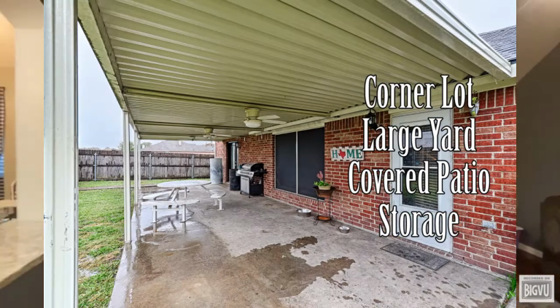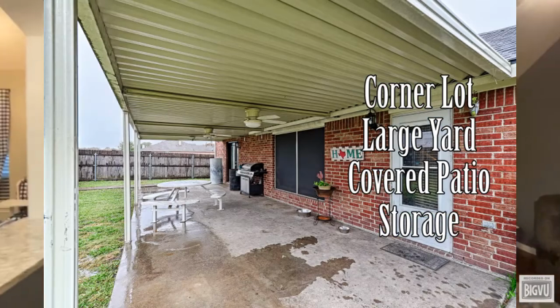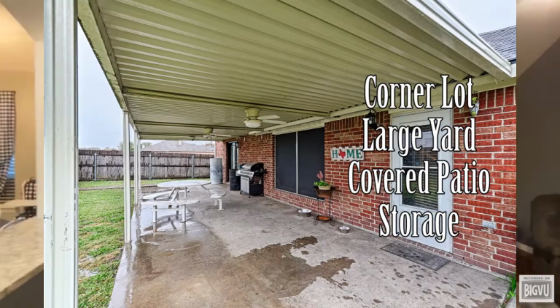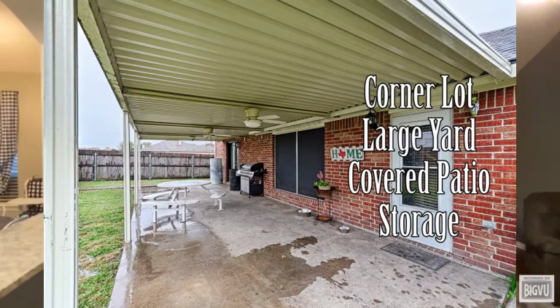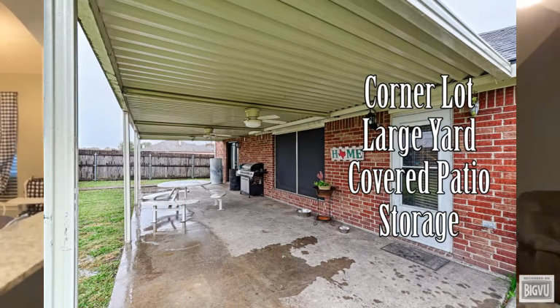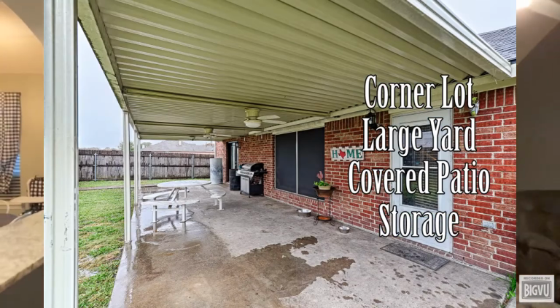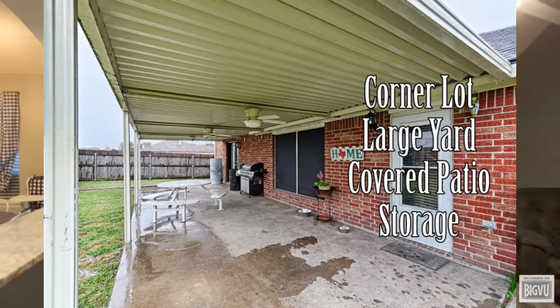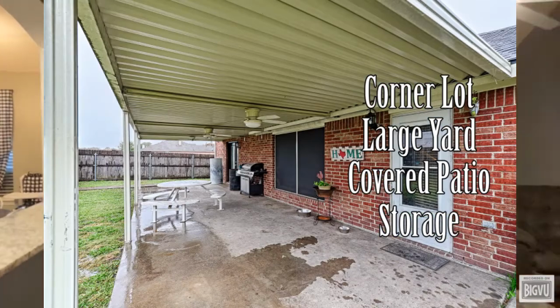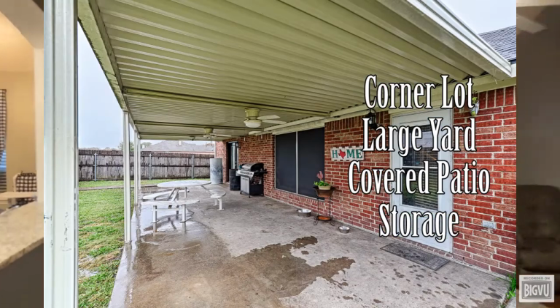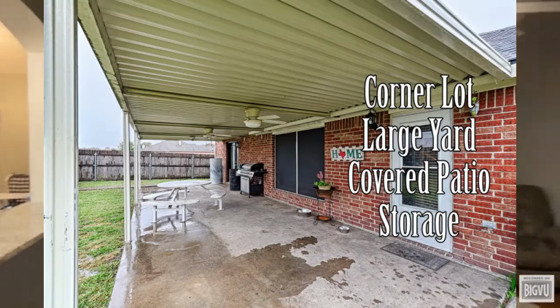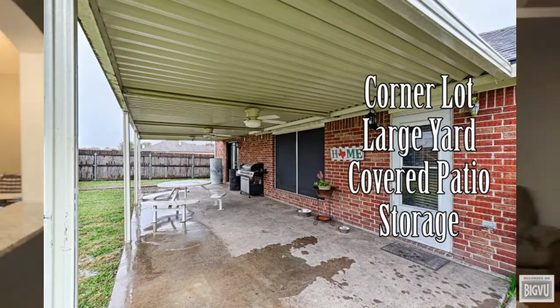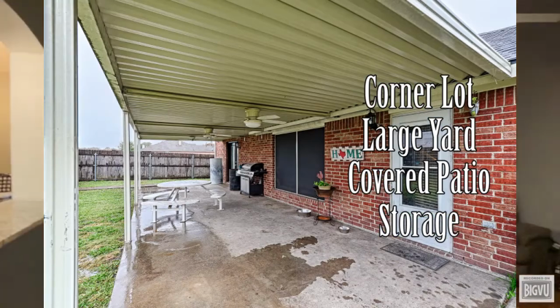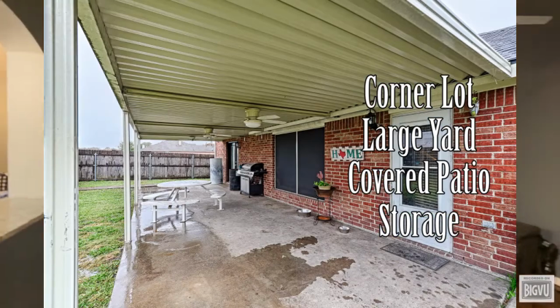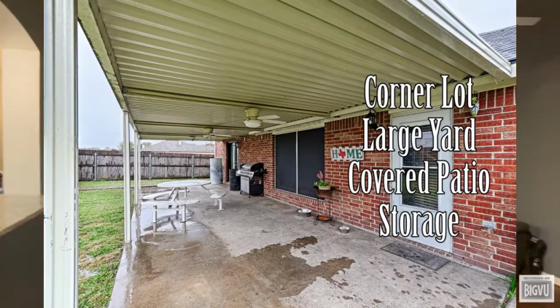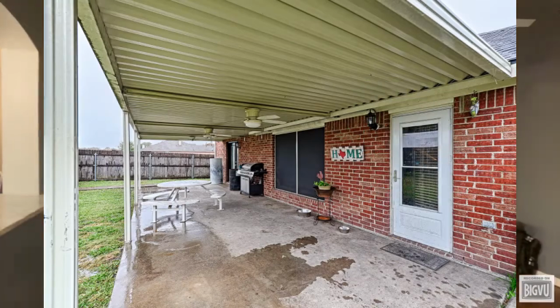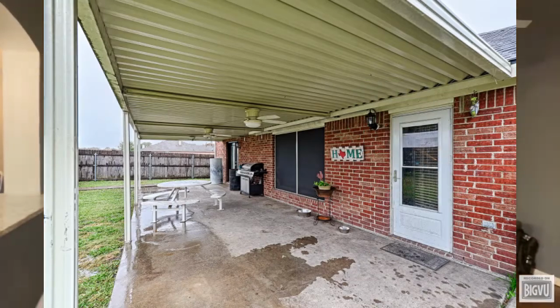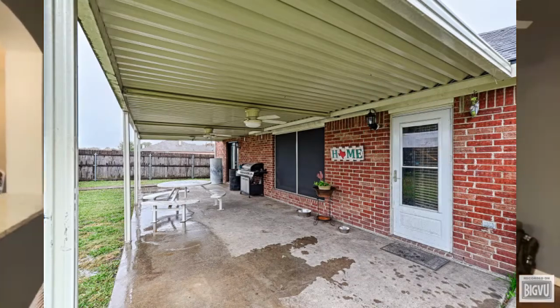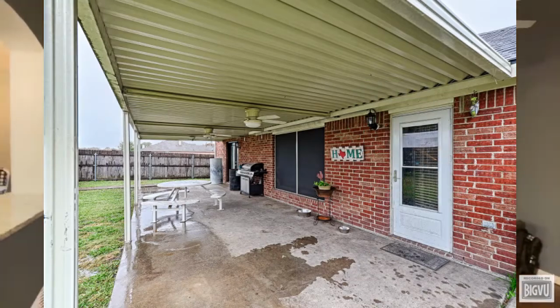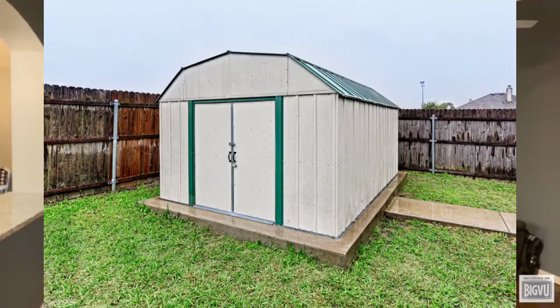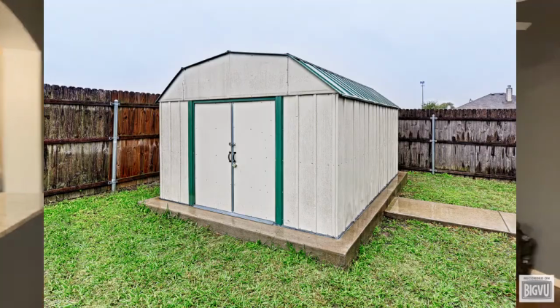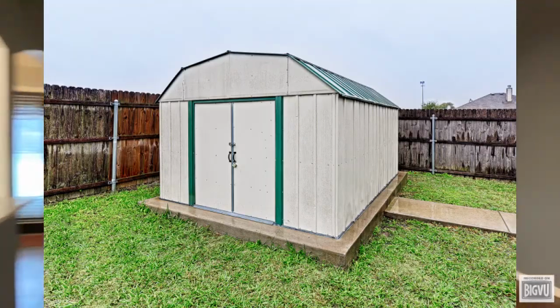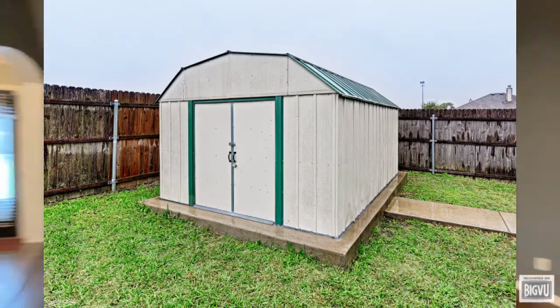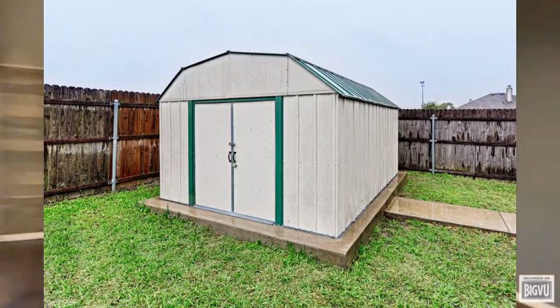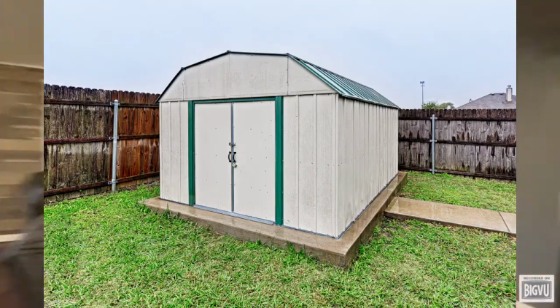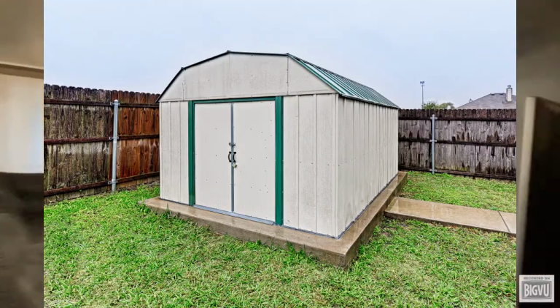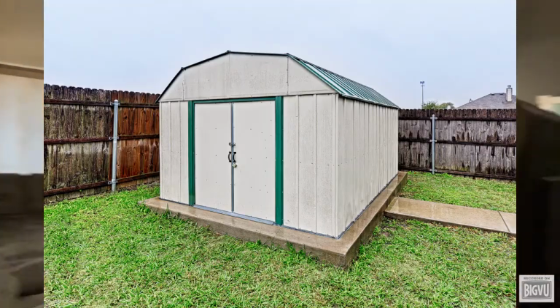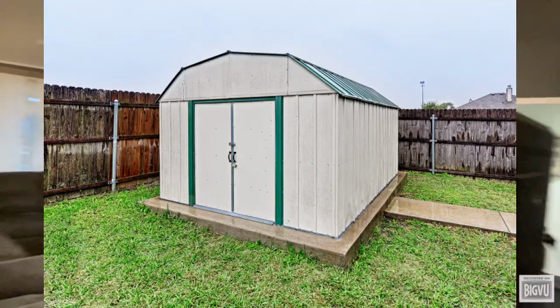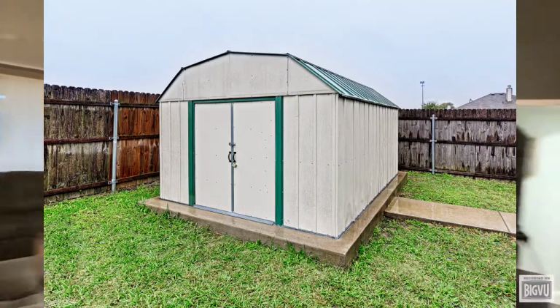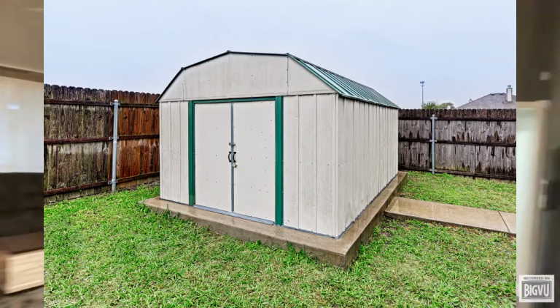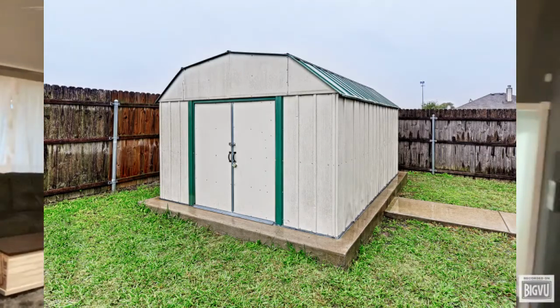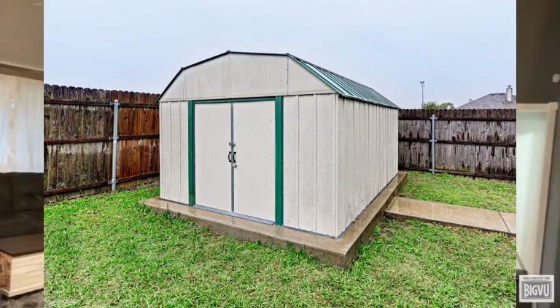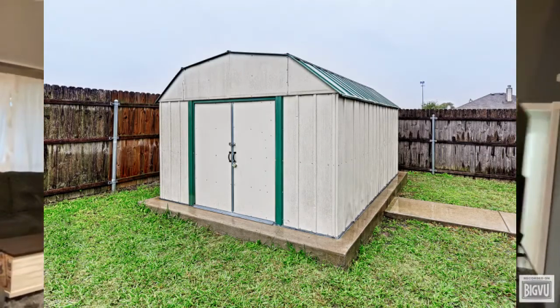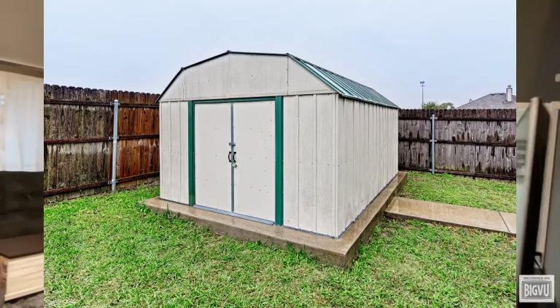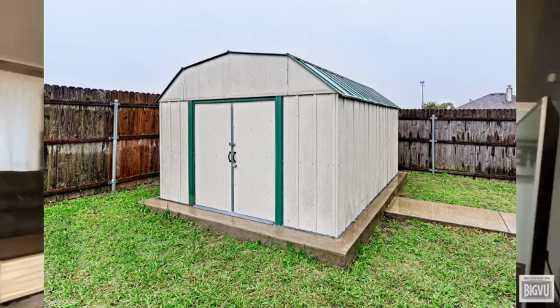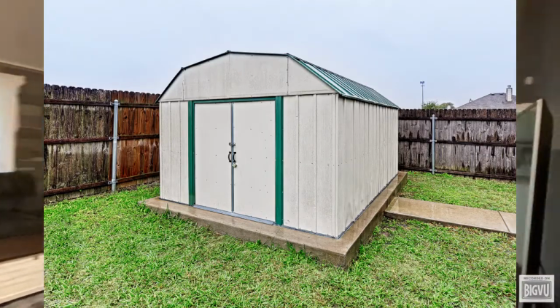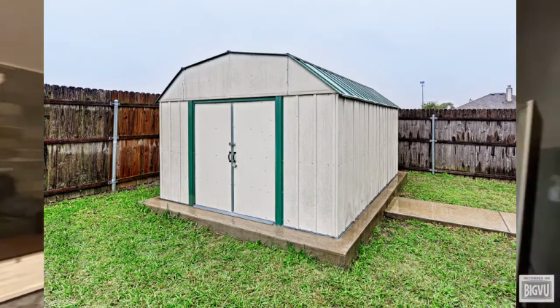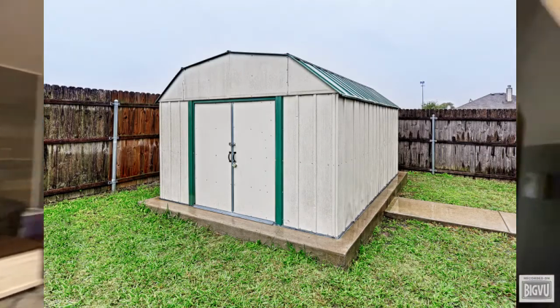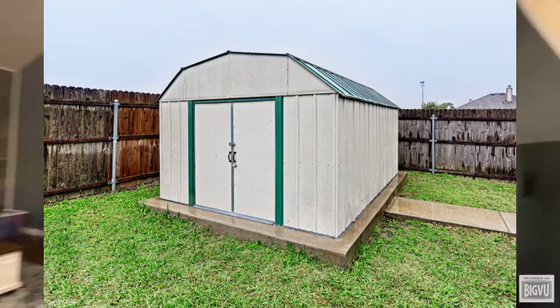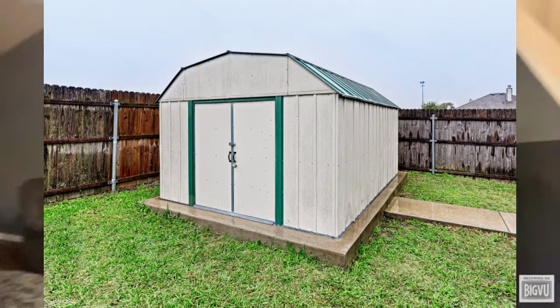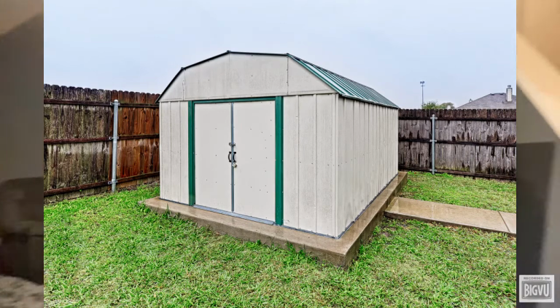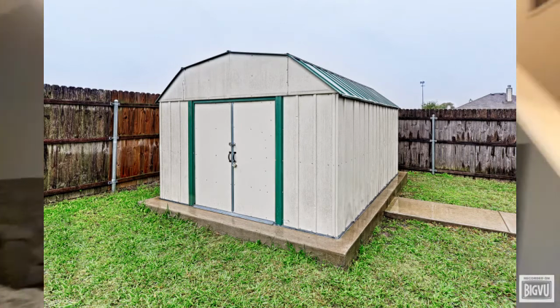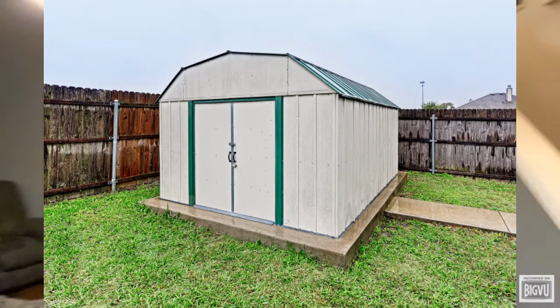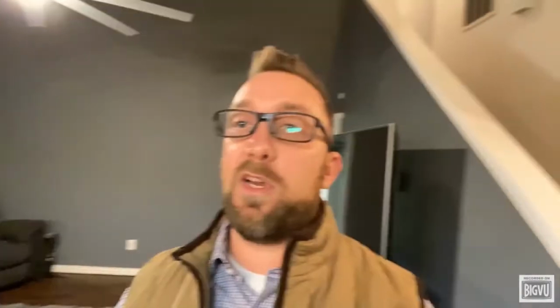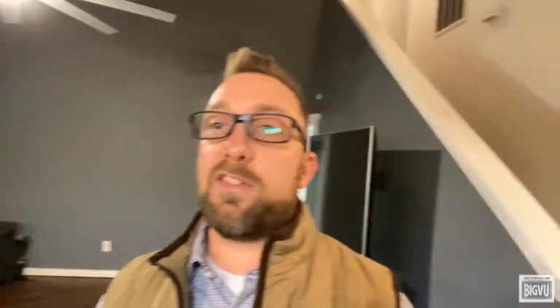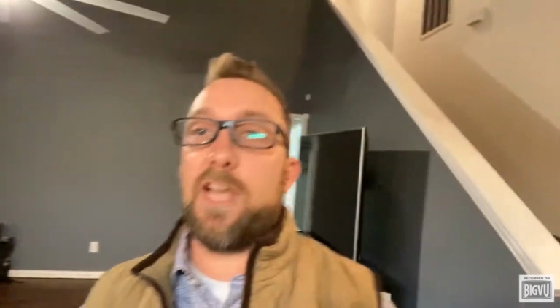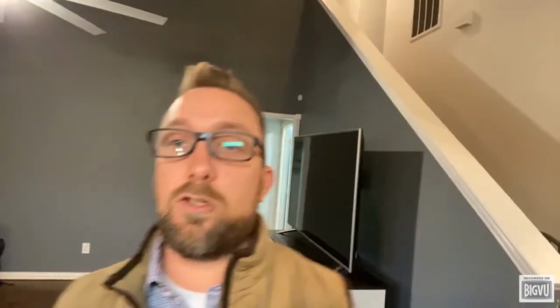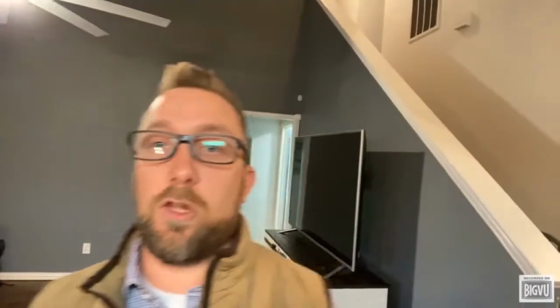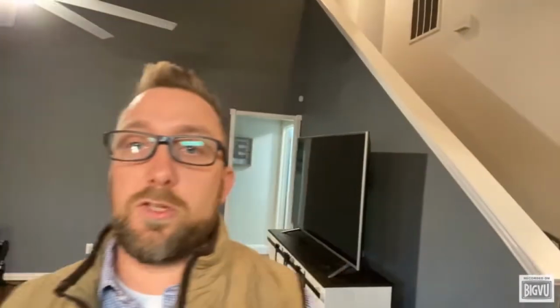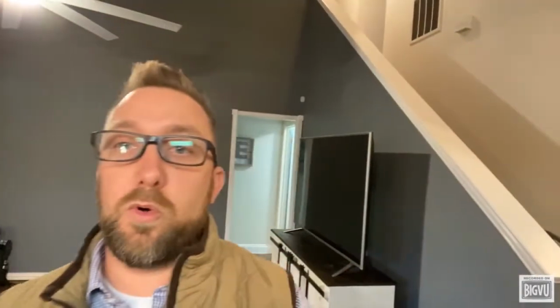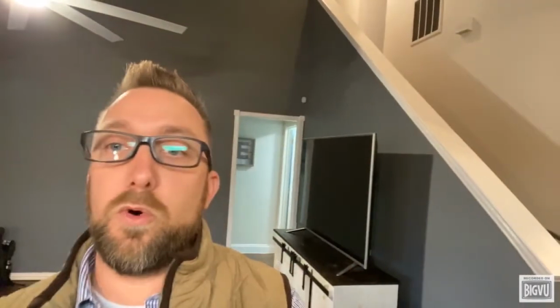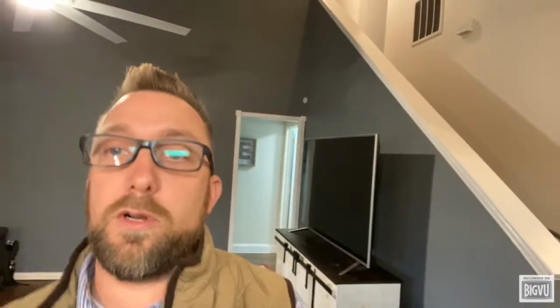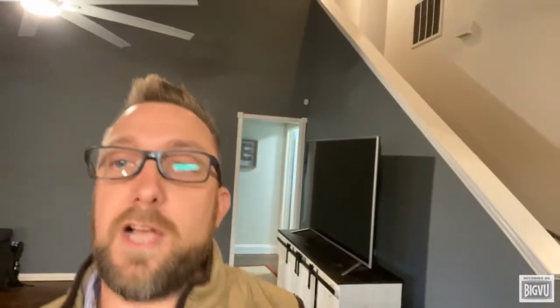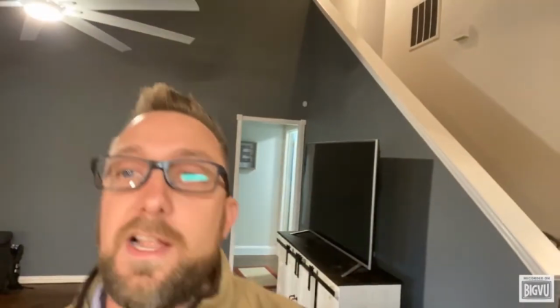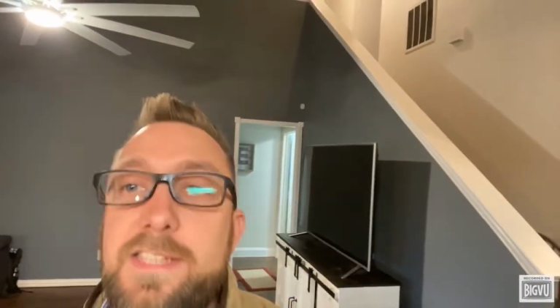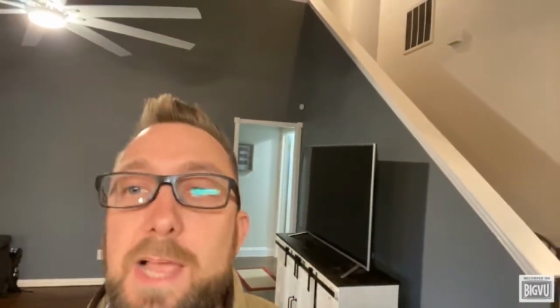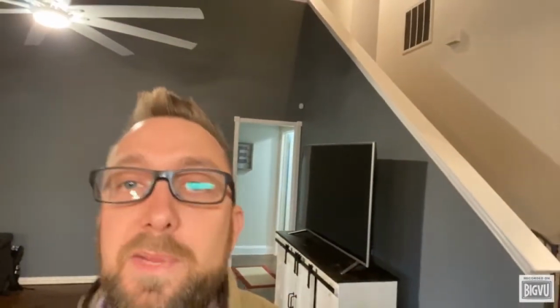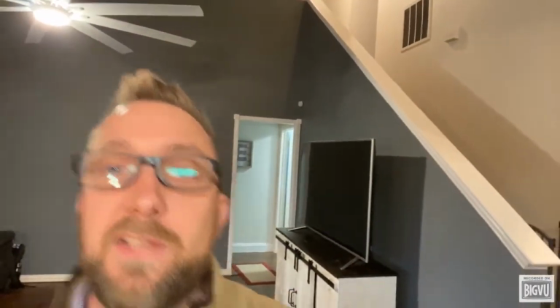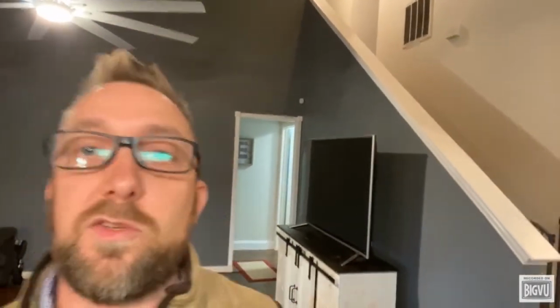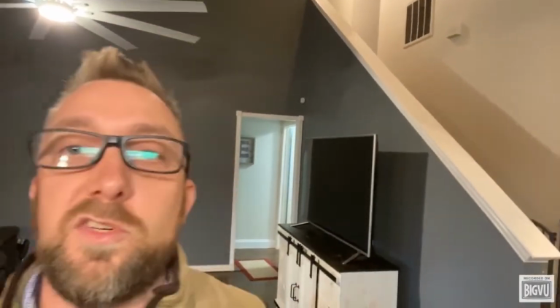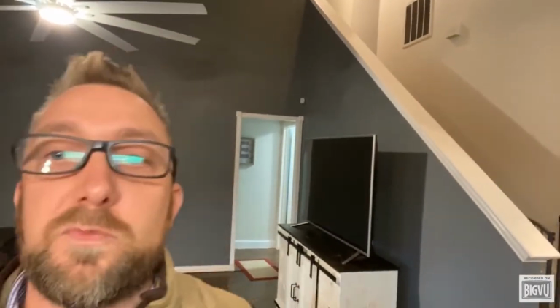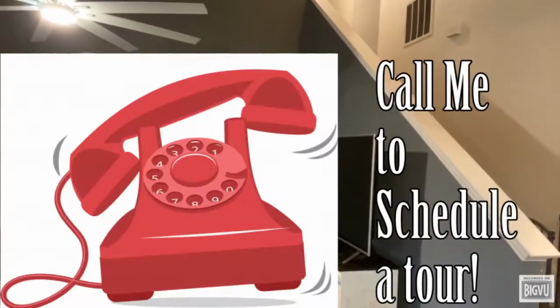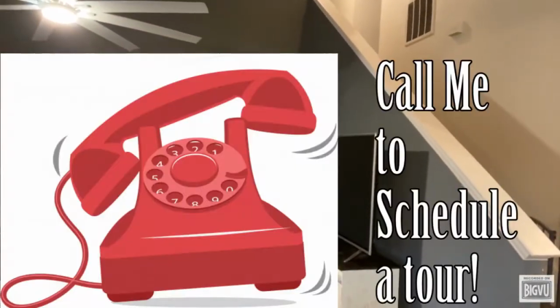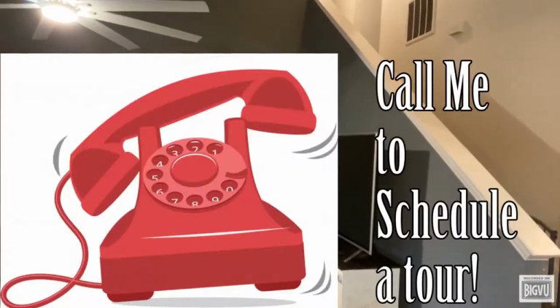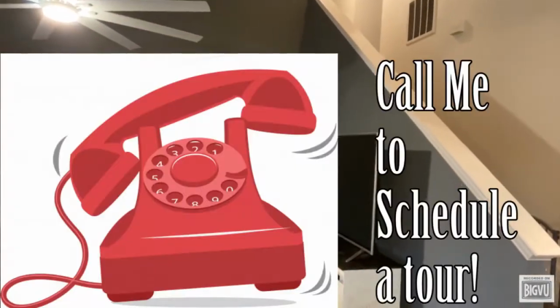With there being so few homes on the market right now, I don't imagine this will last long. So if you want to schedule a tour, contact me as soon as possible.